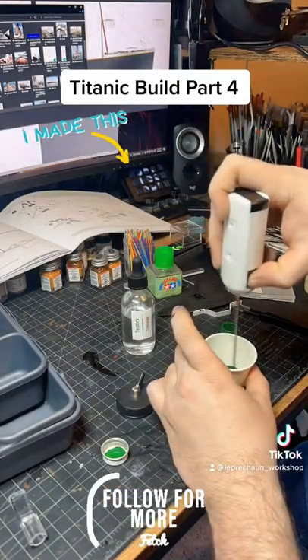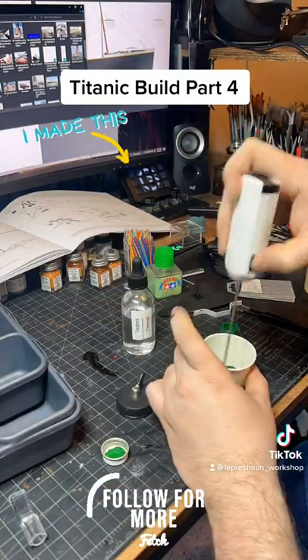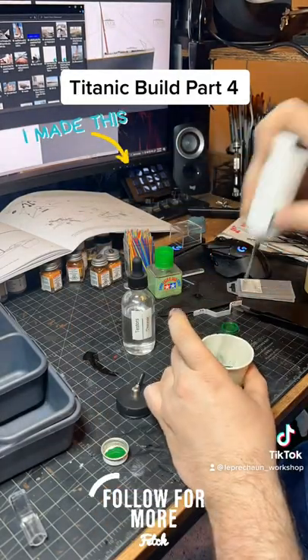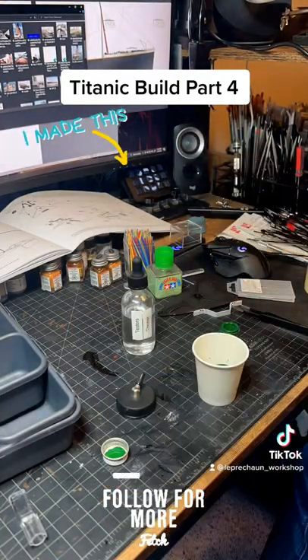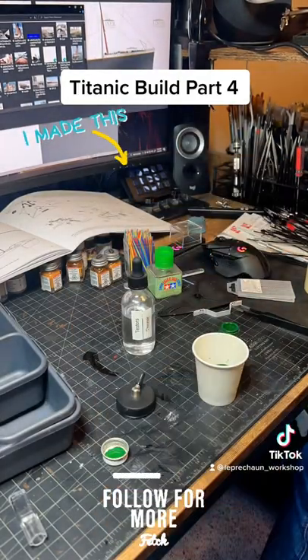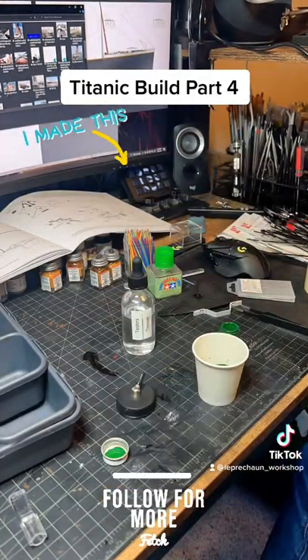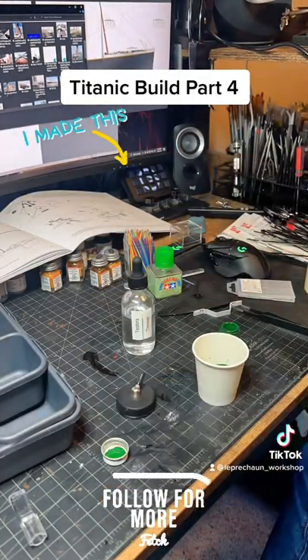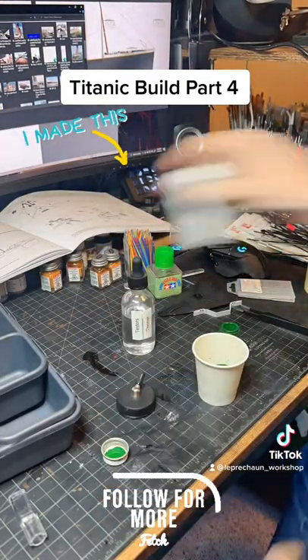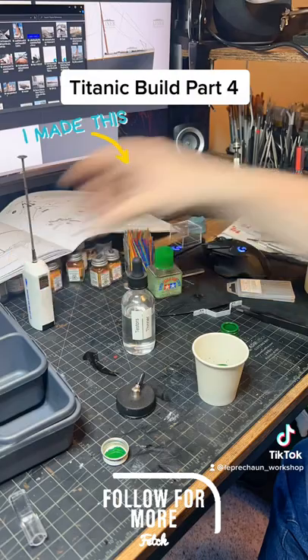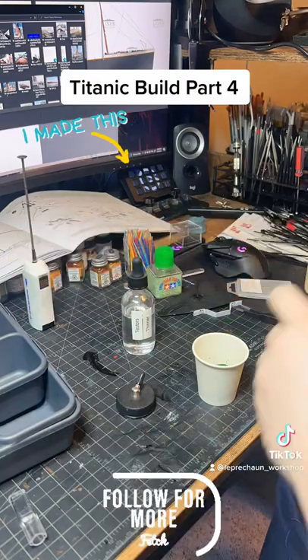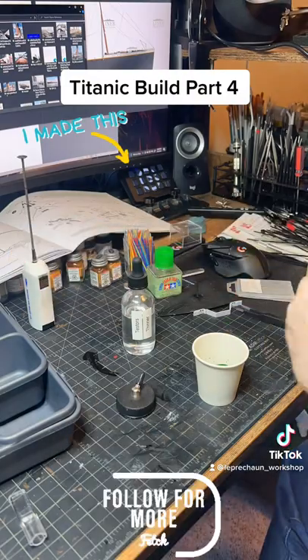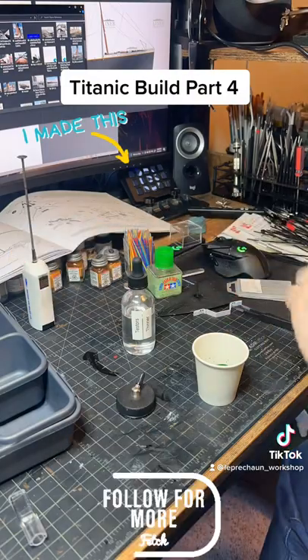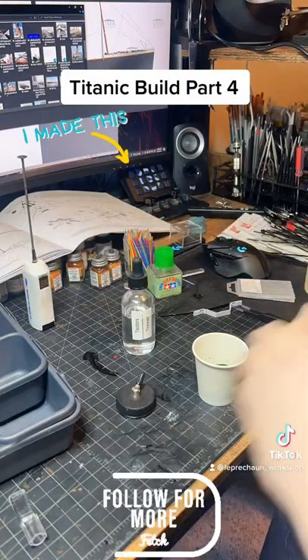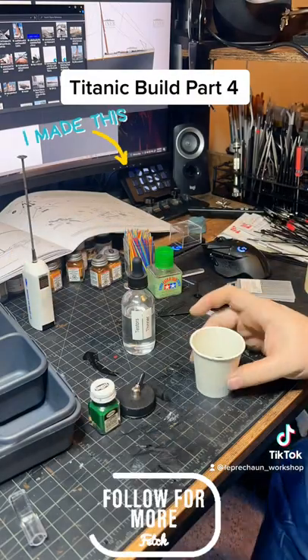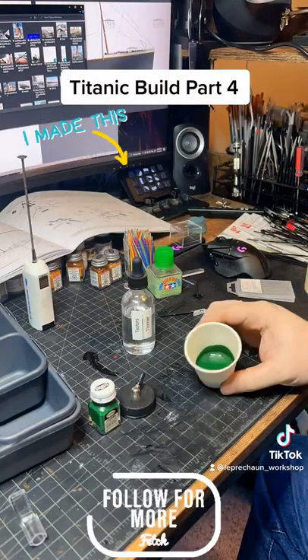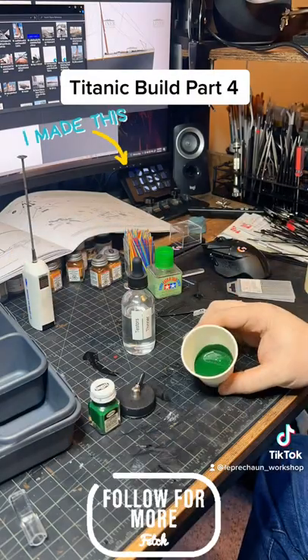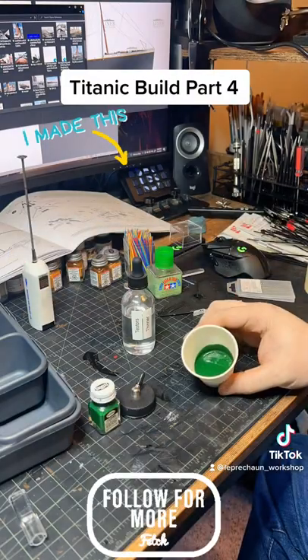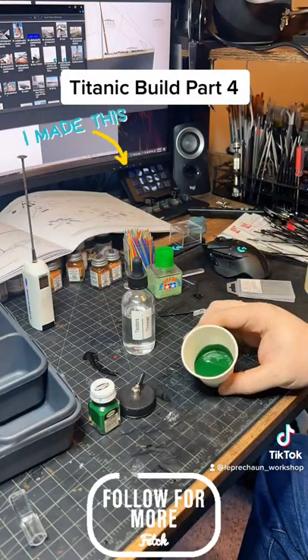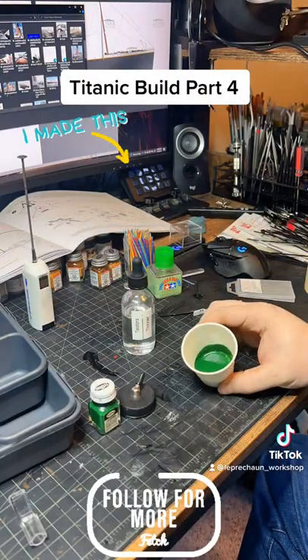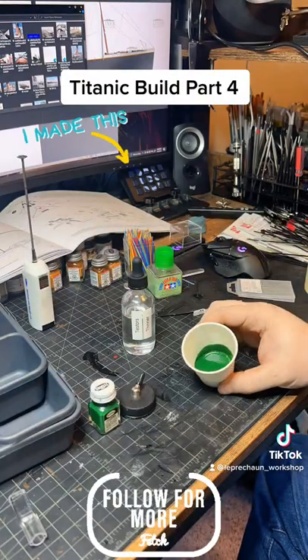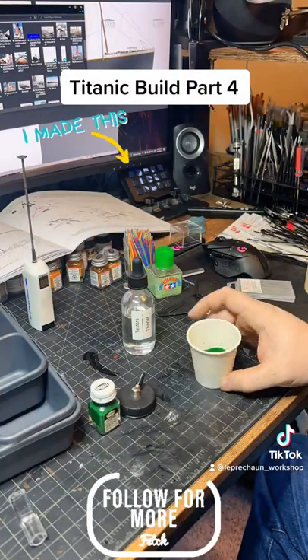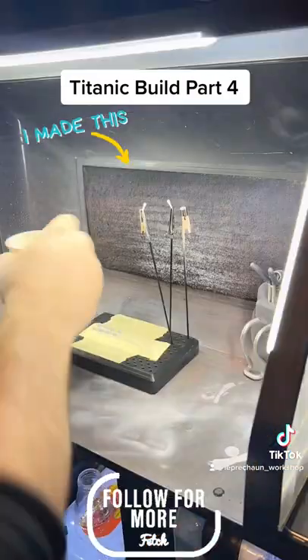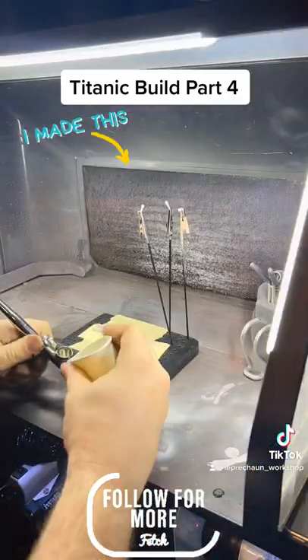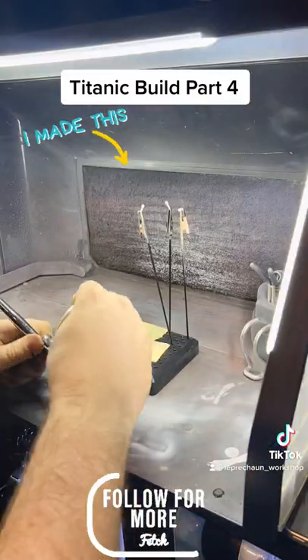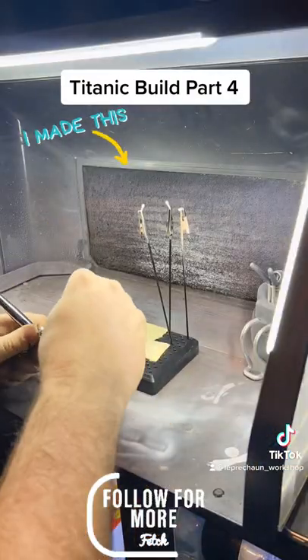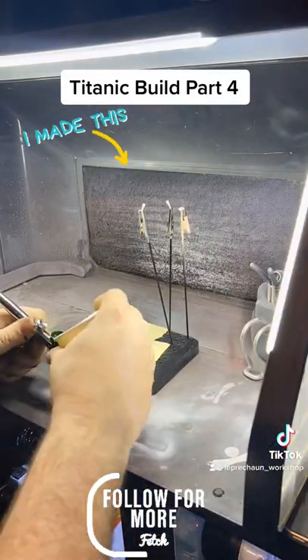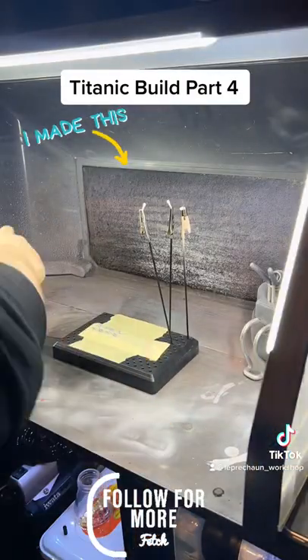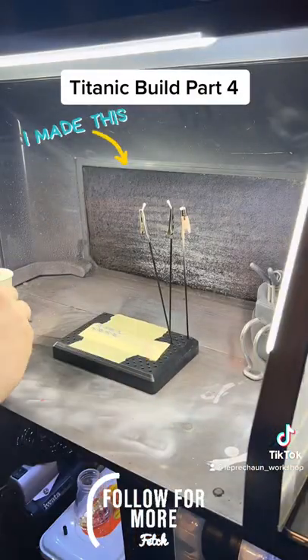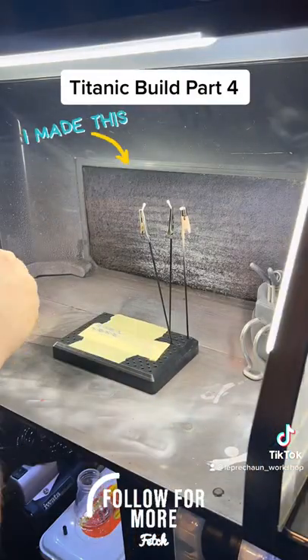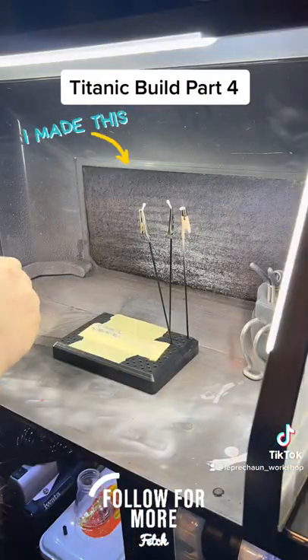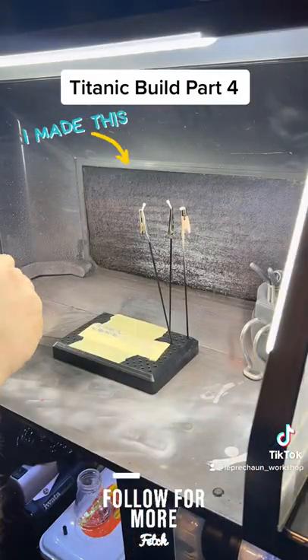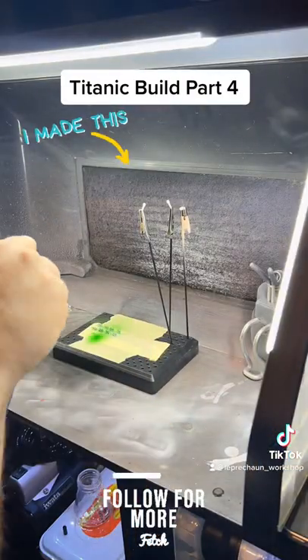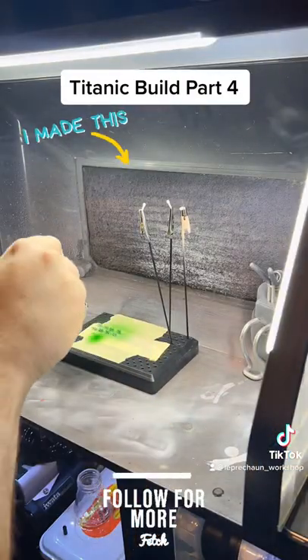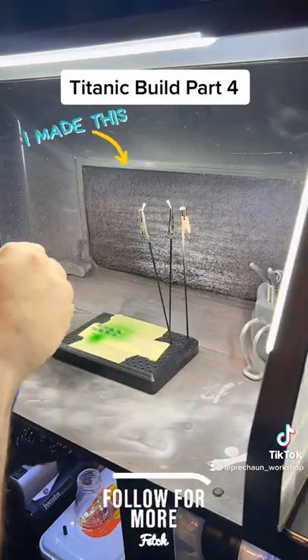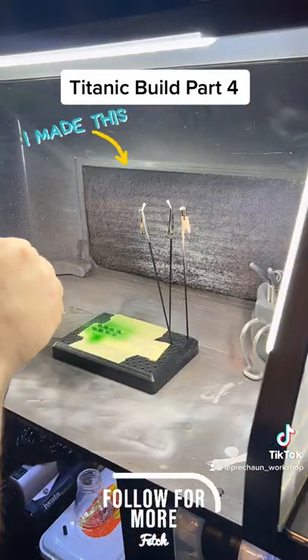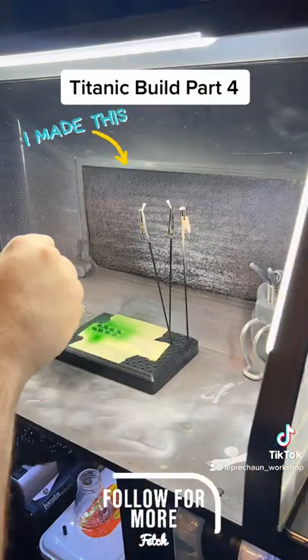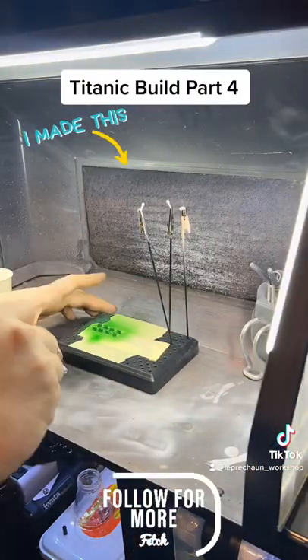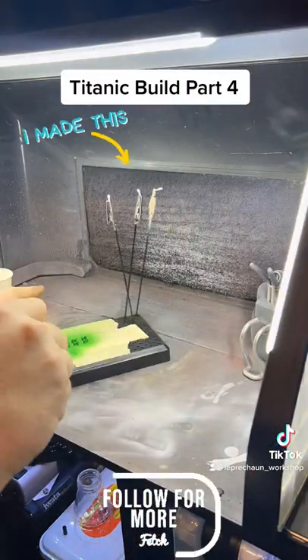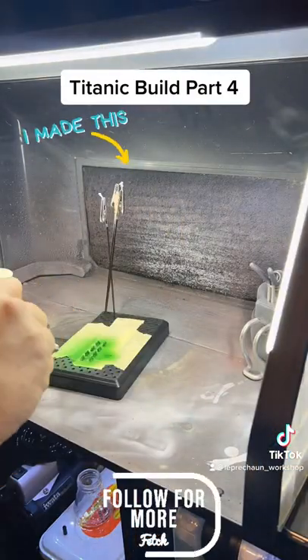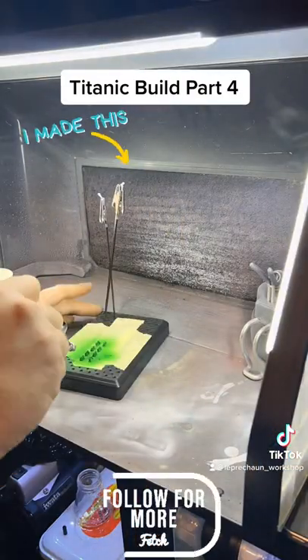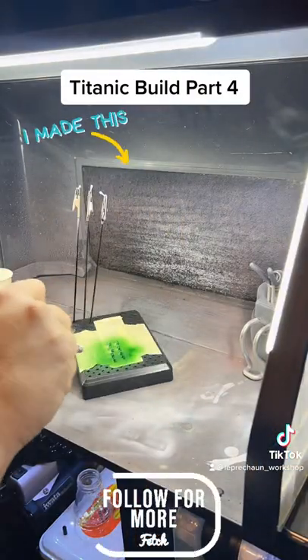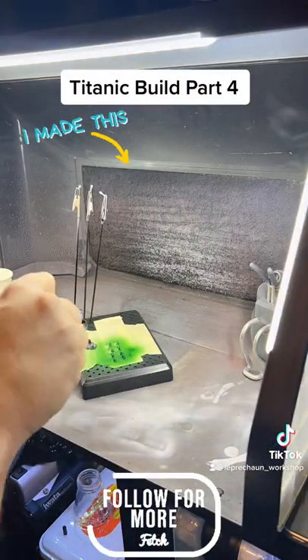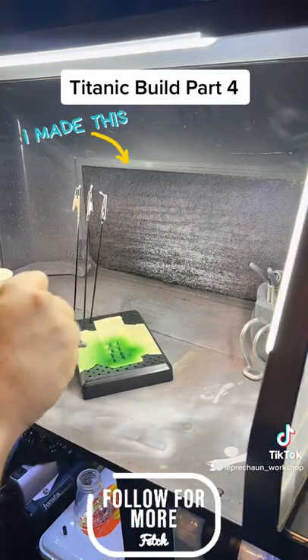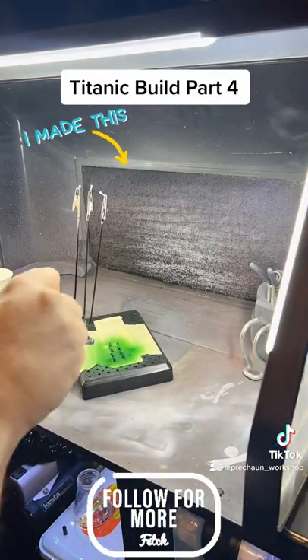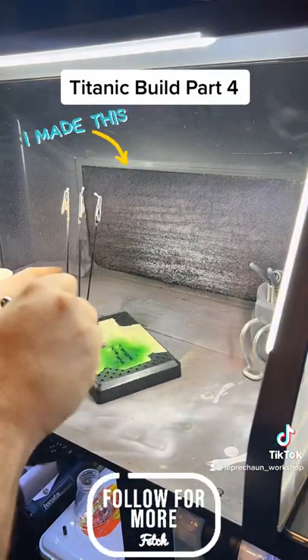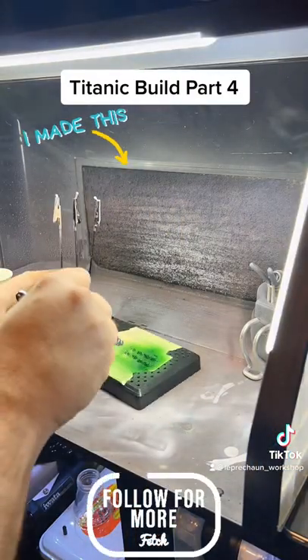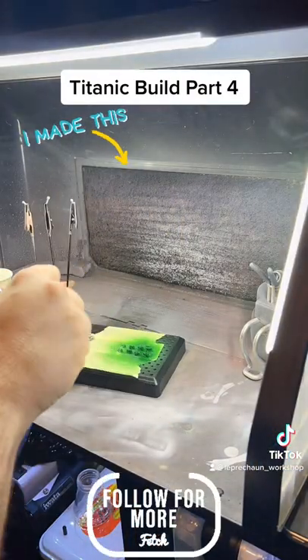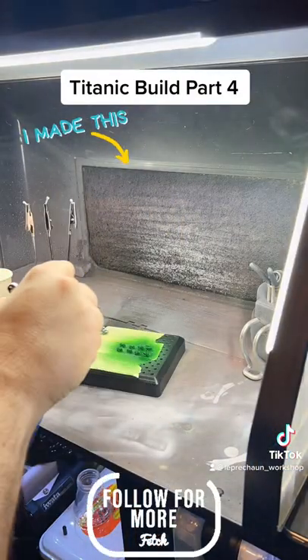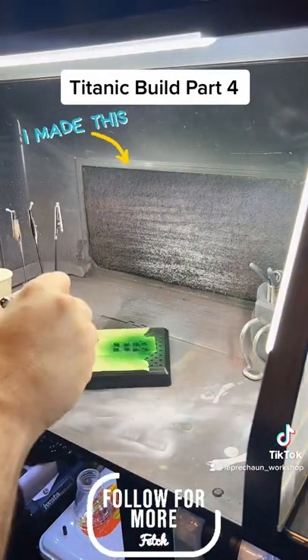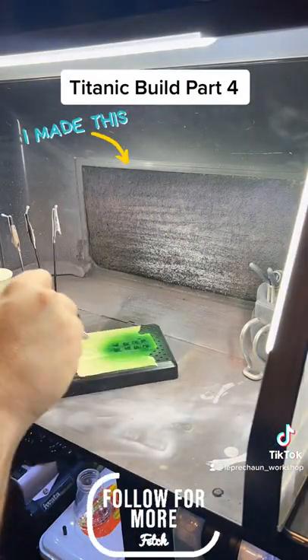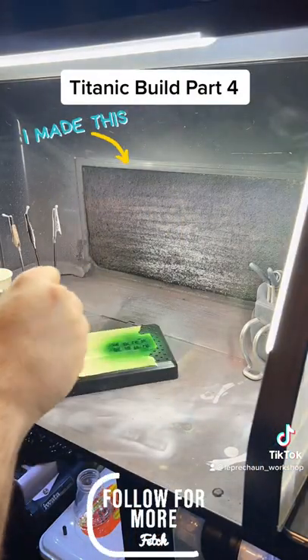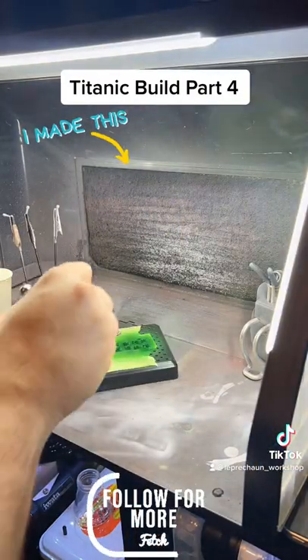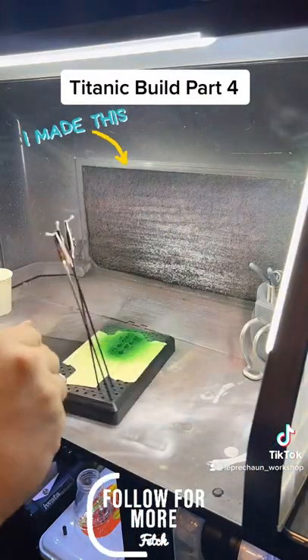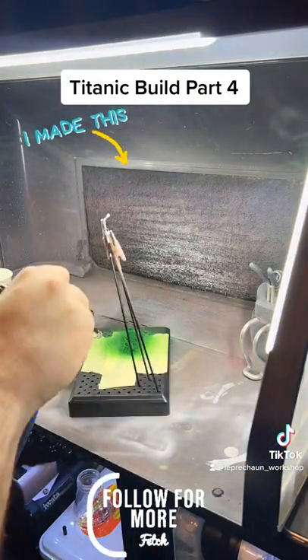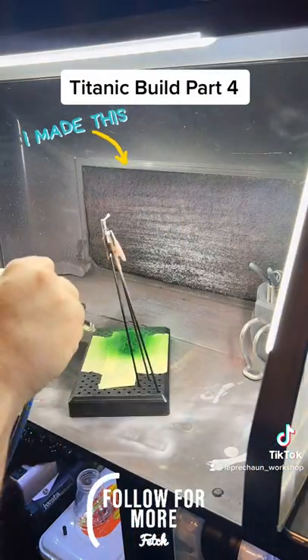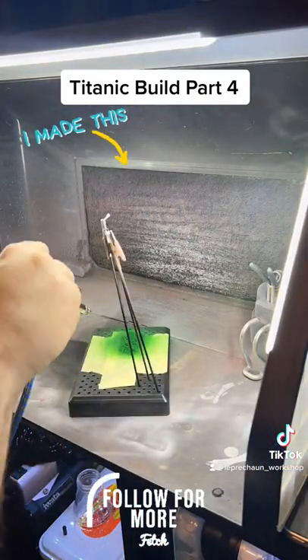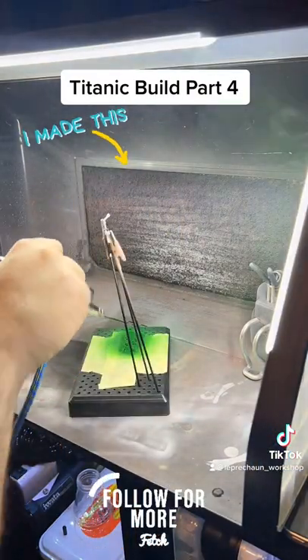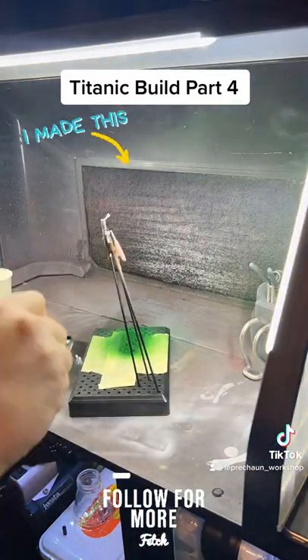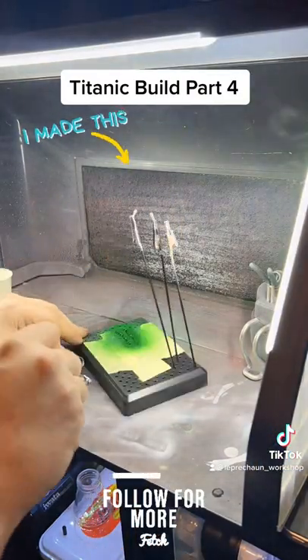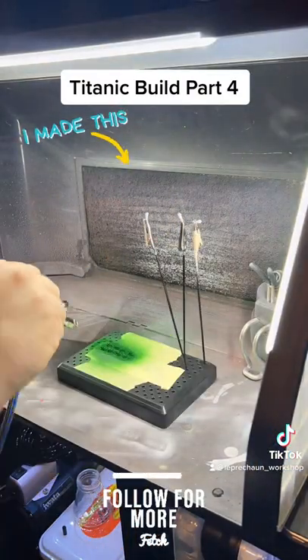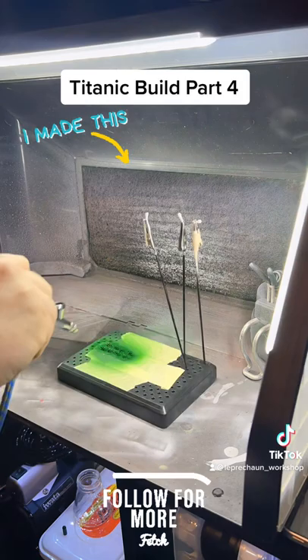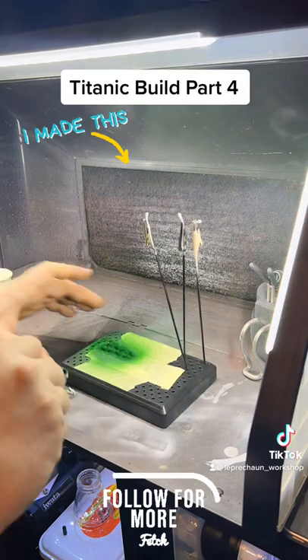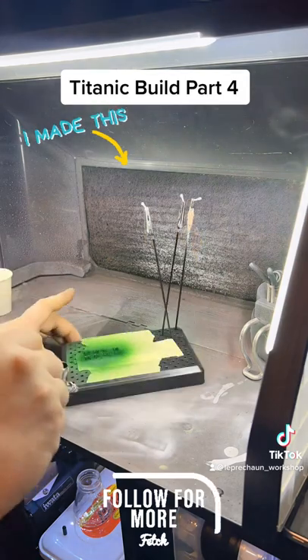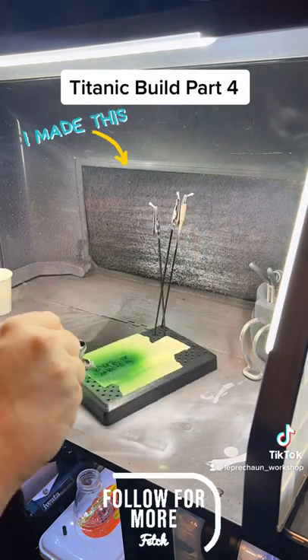Here I am mixing in green. There is actually green in the Titanic — all the winches on the Titanic were green, so painting those up.